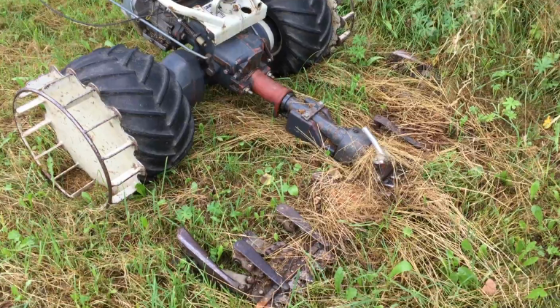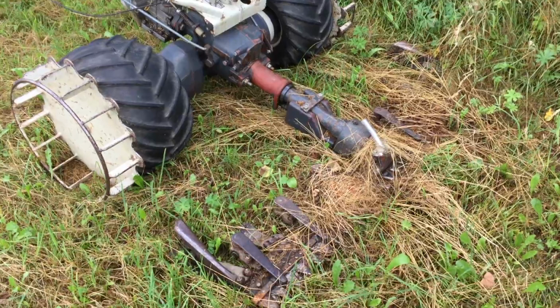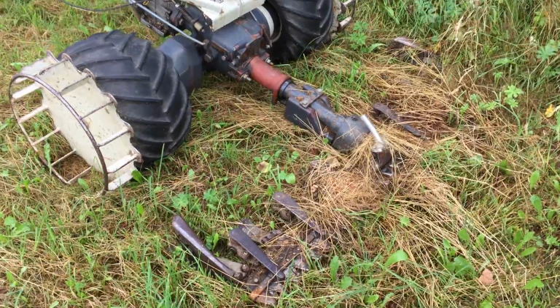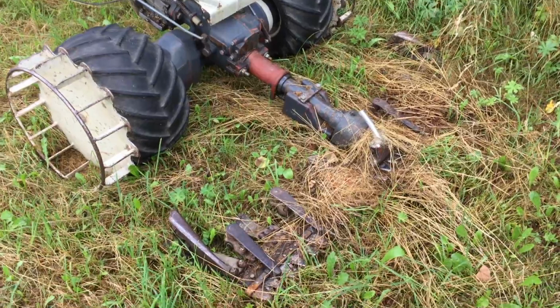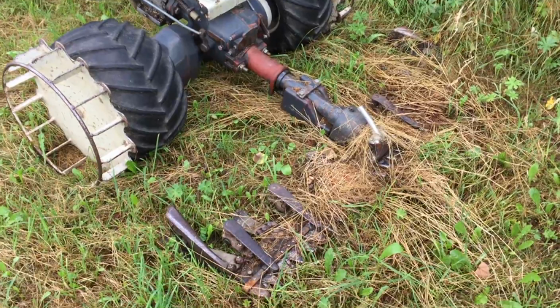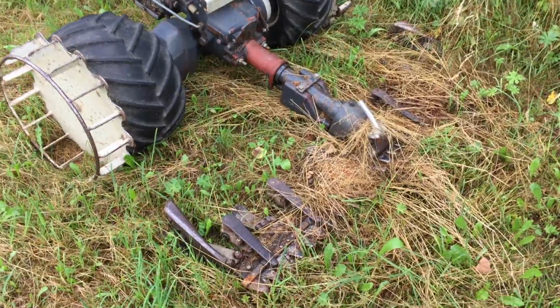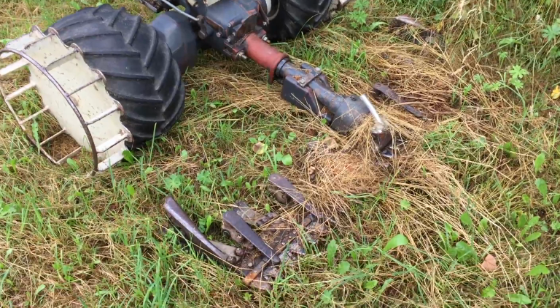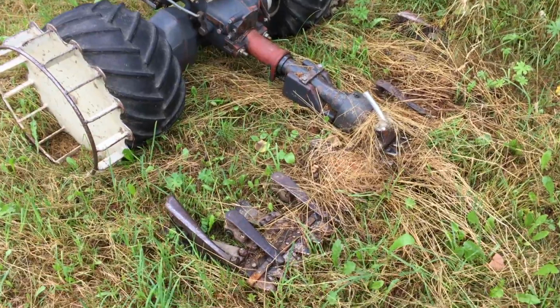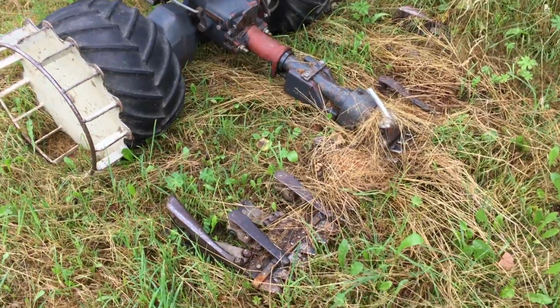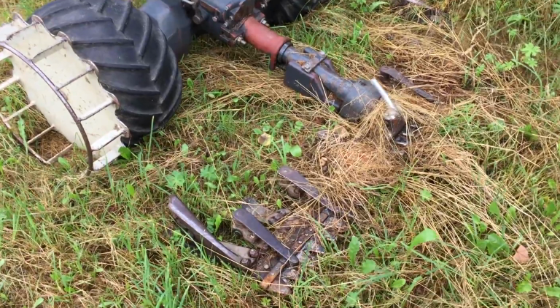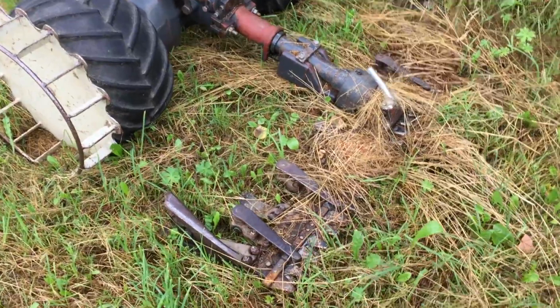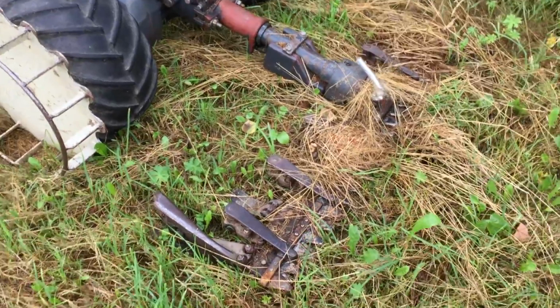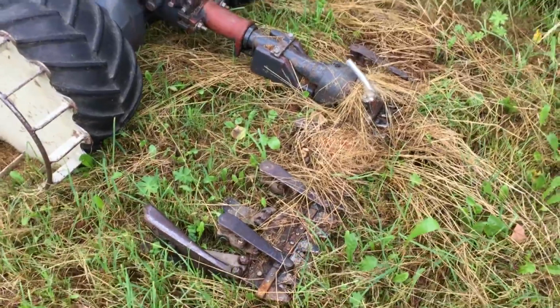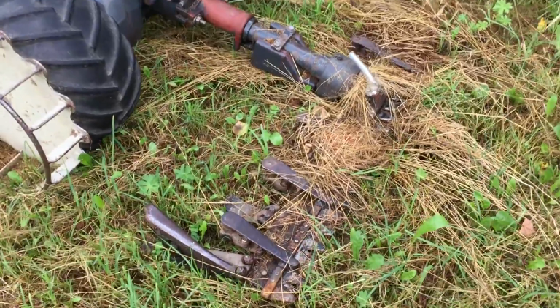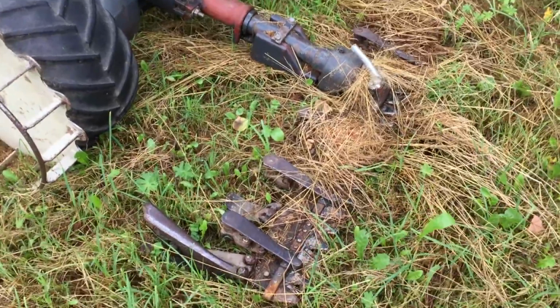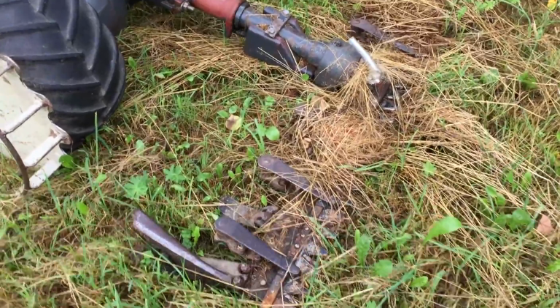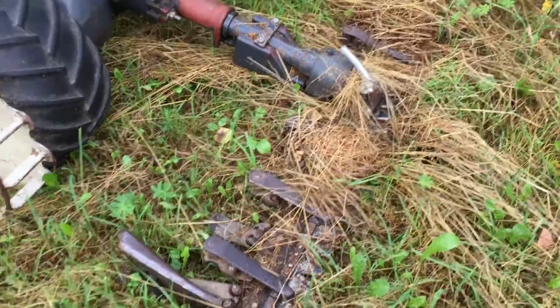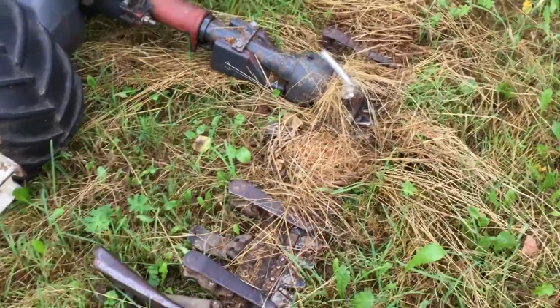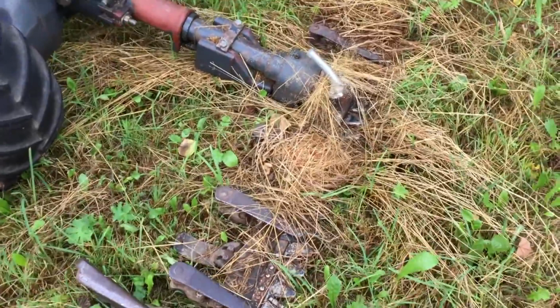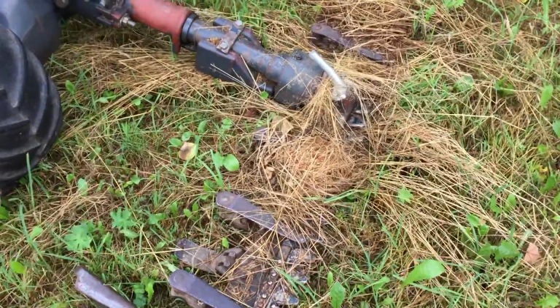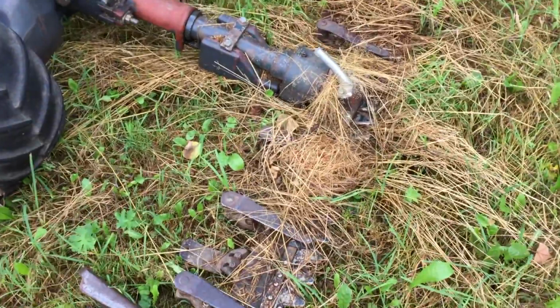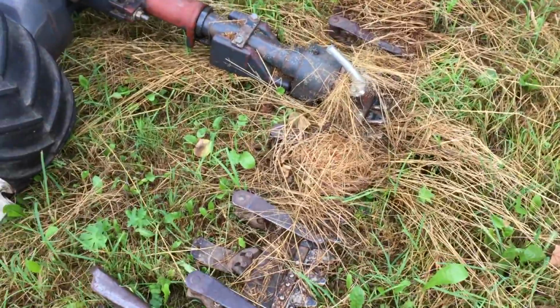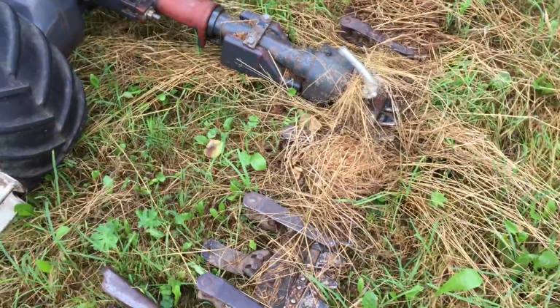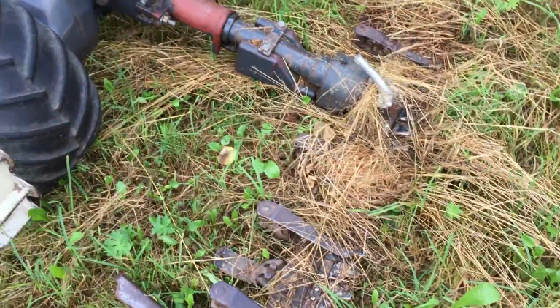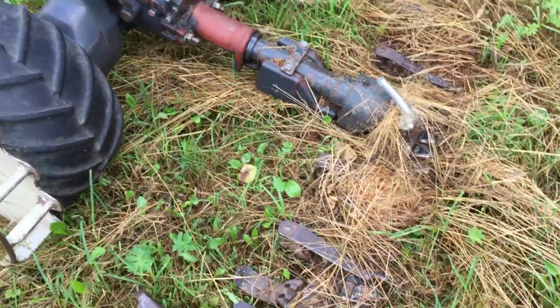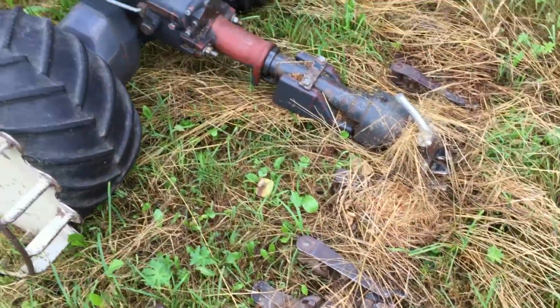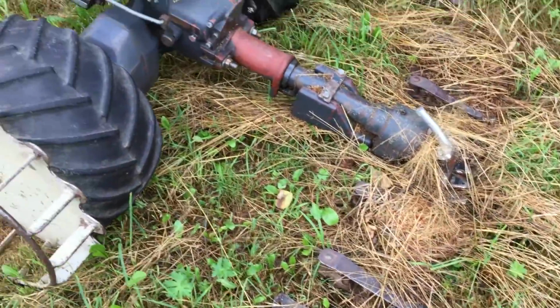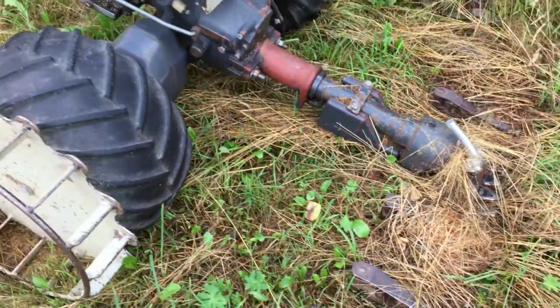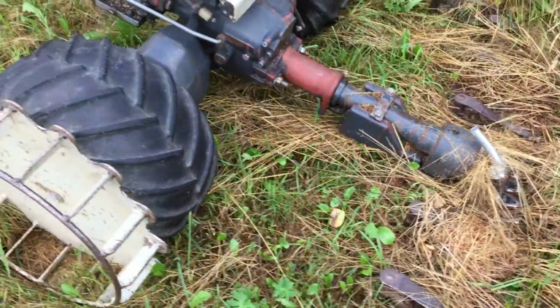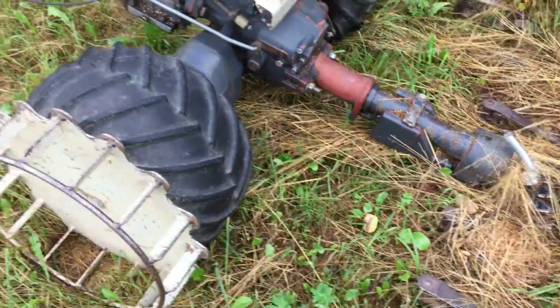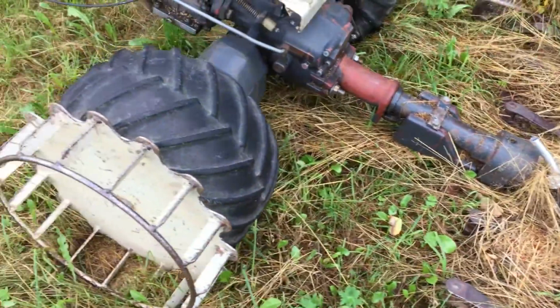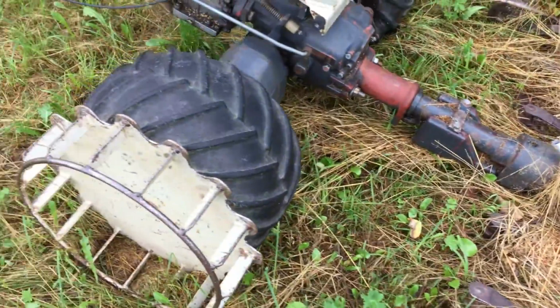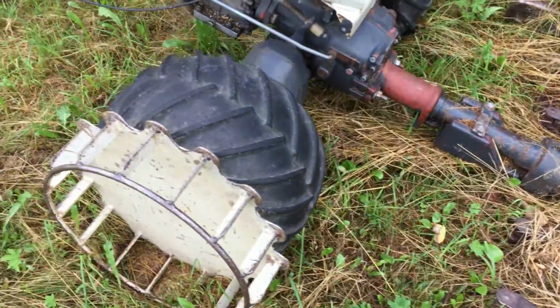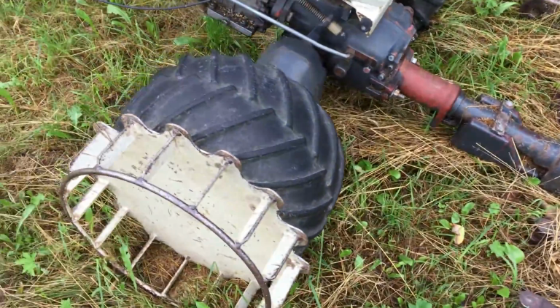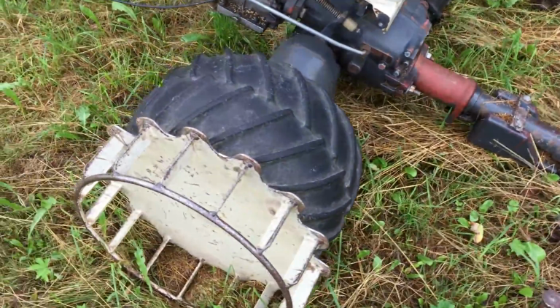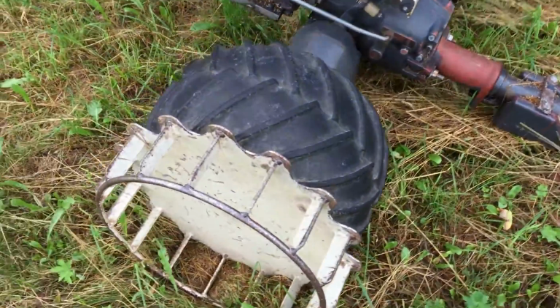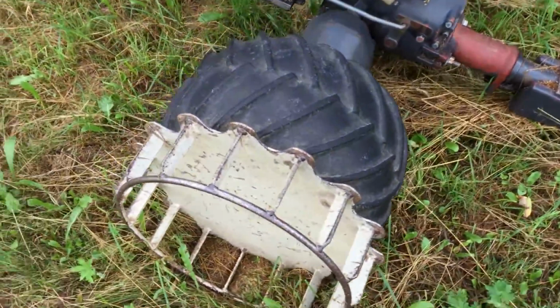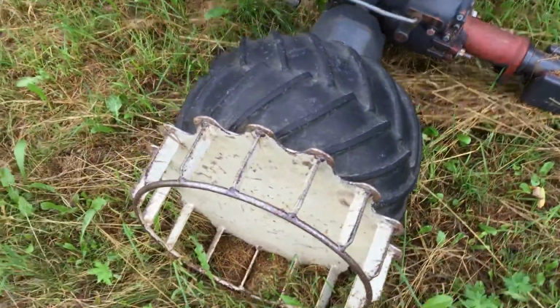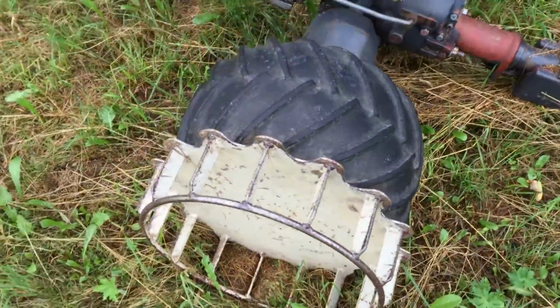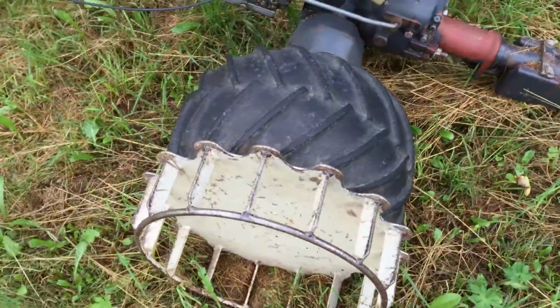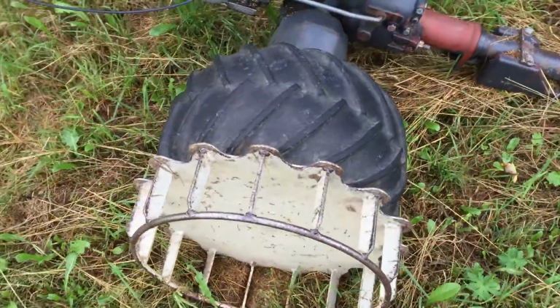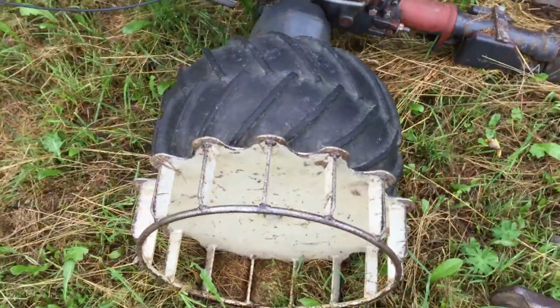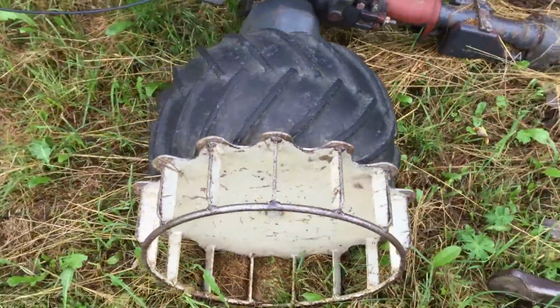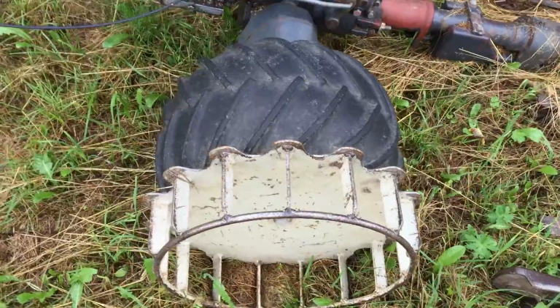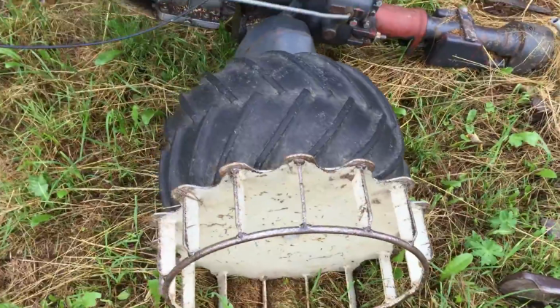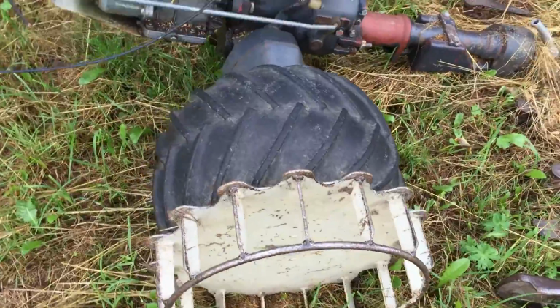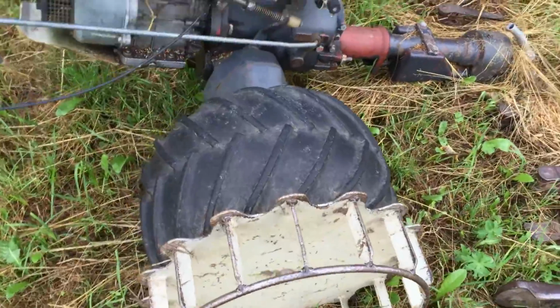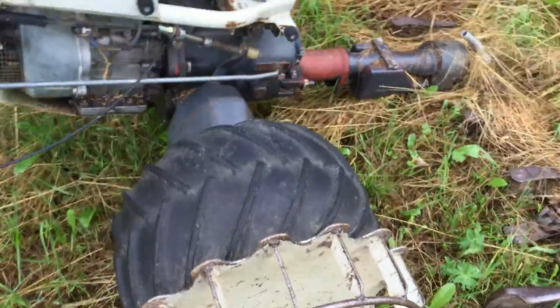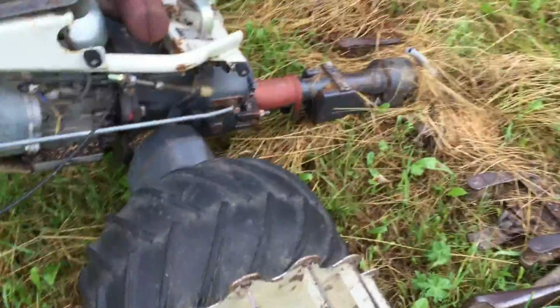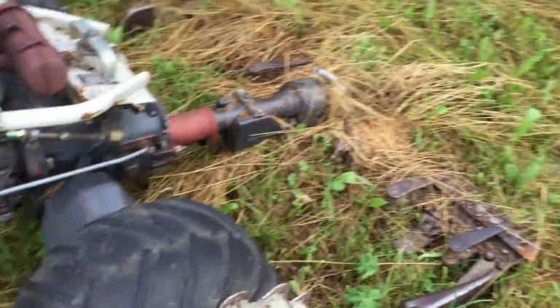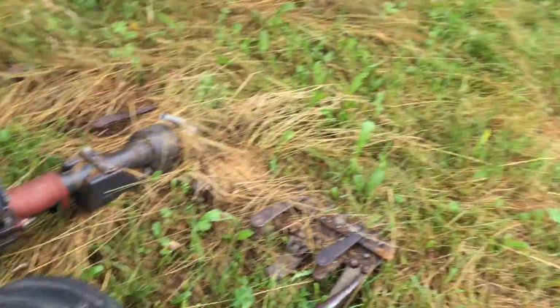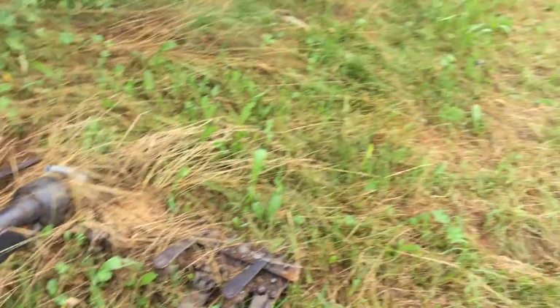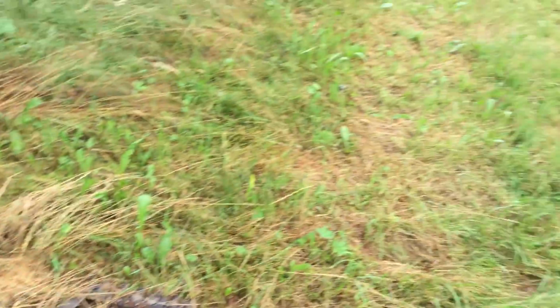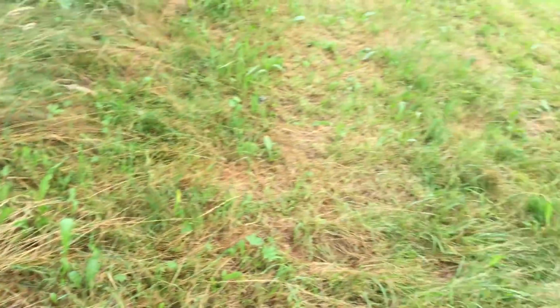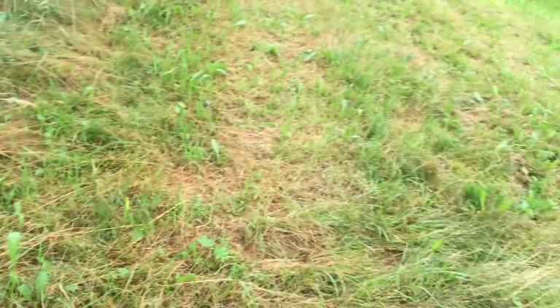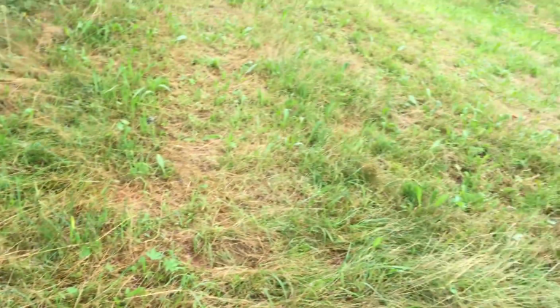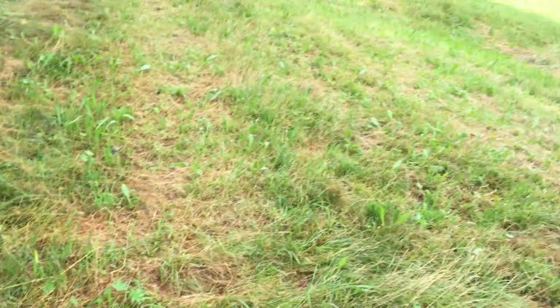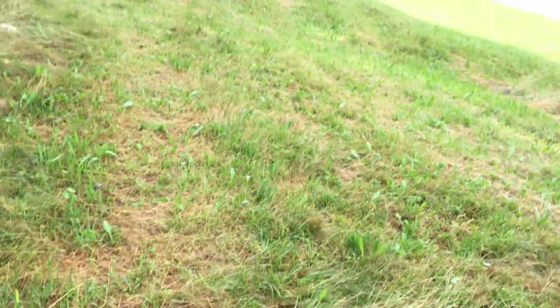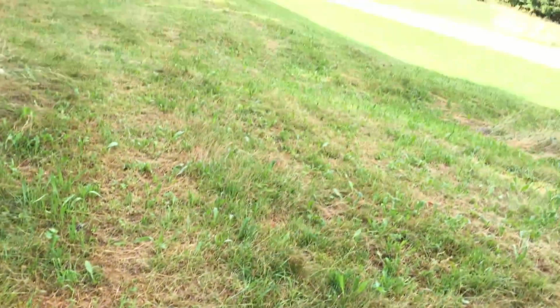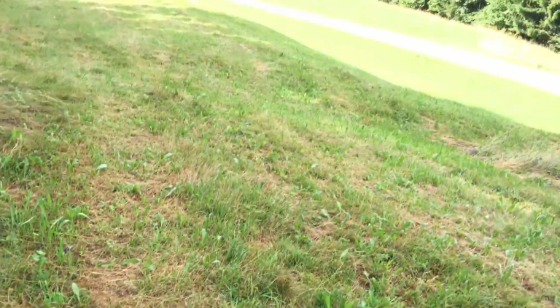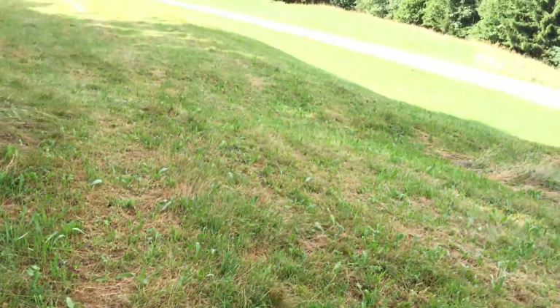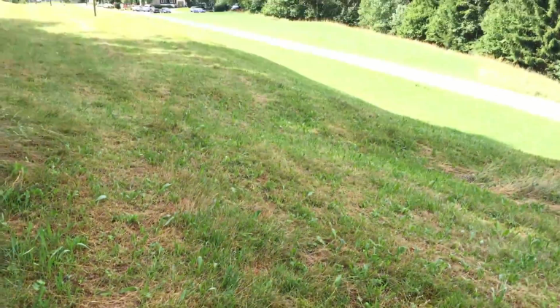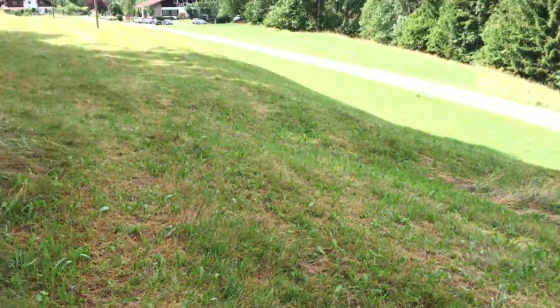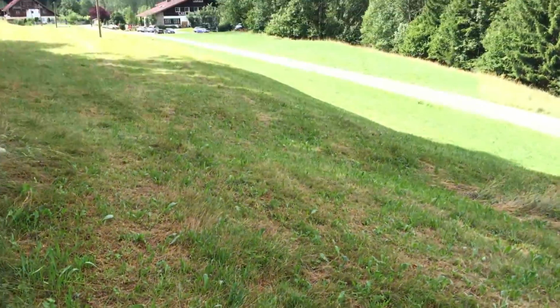Here's one beast of a sickle bar motor. It's got wheel outriggers for working on slopes.